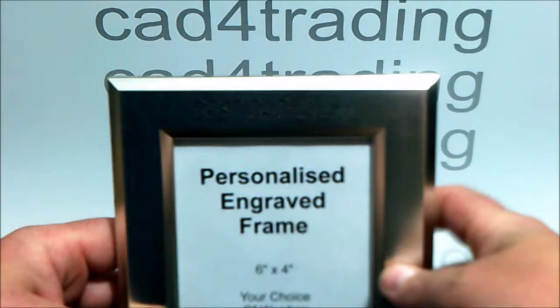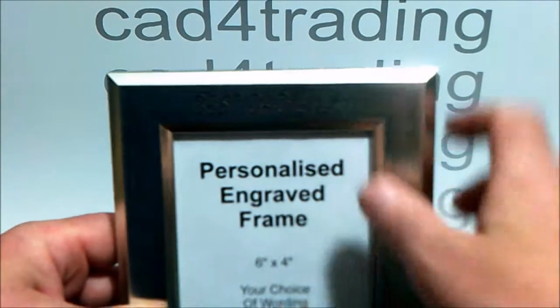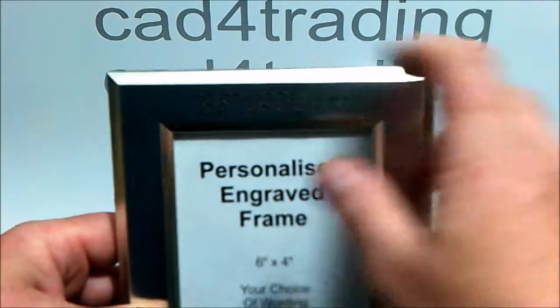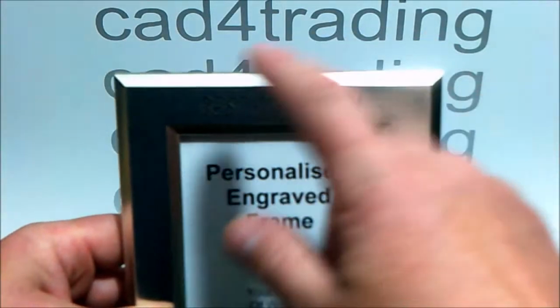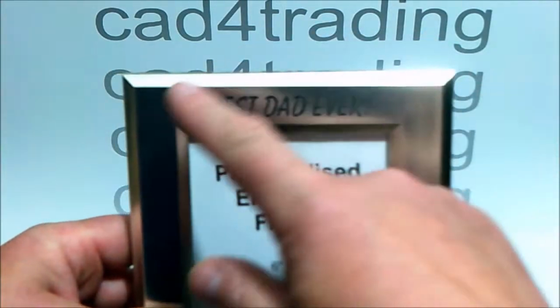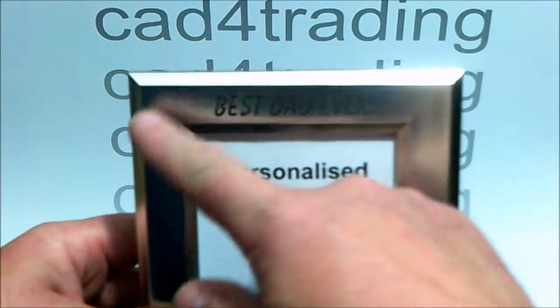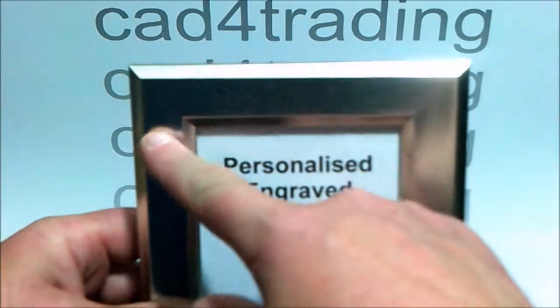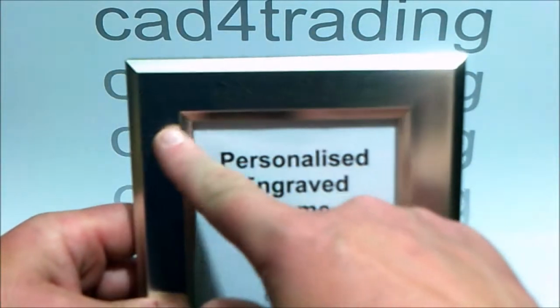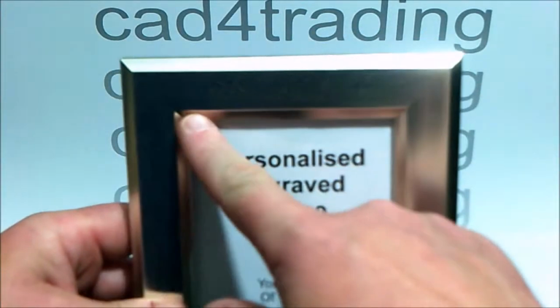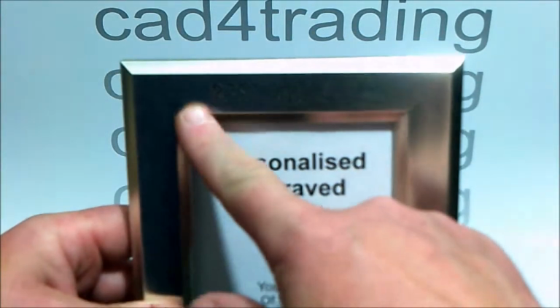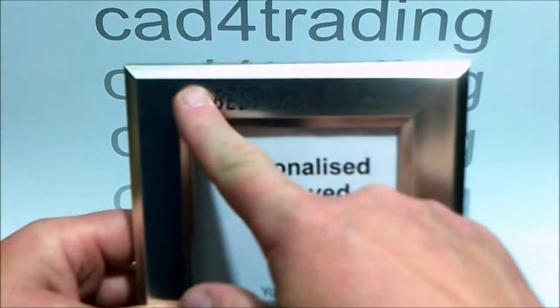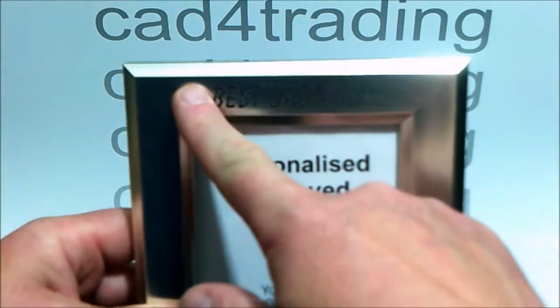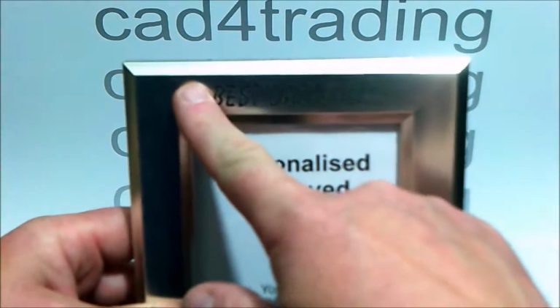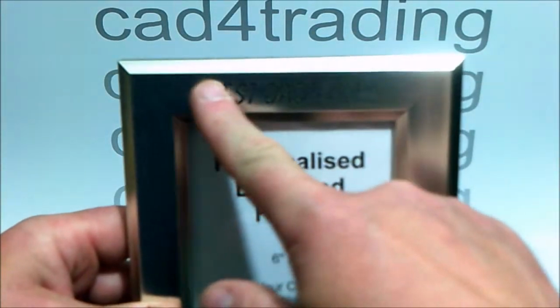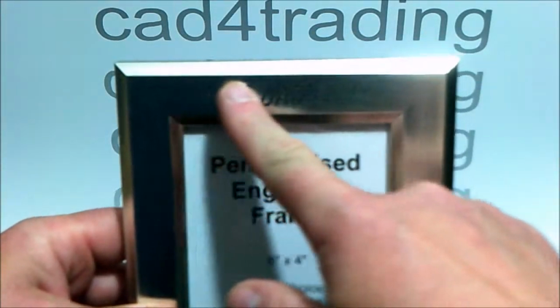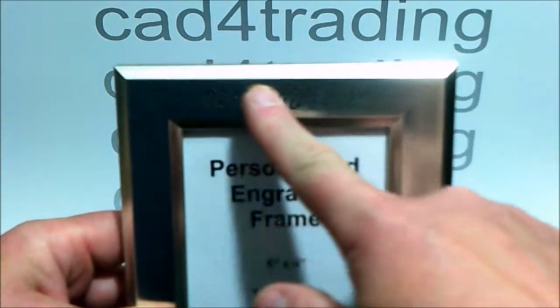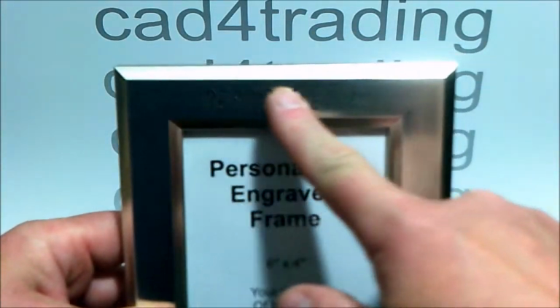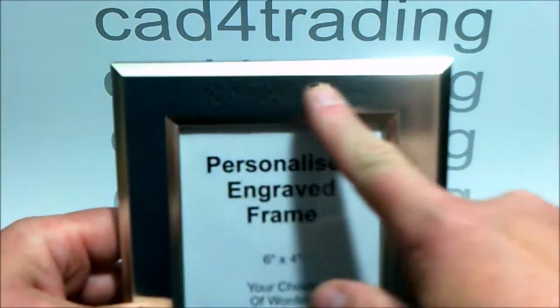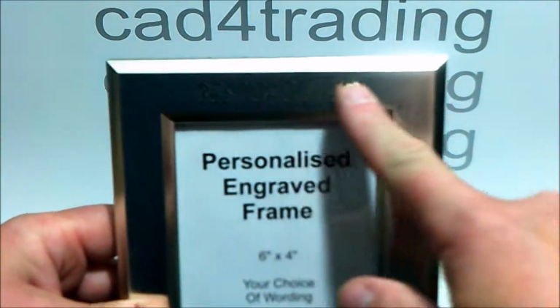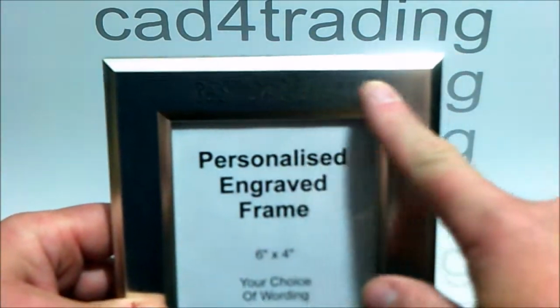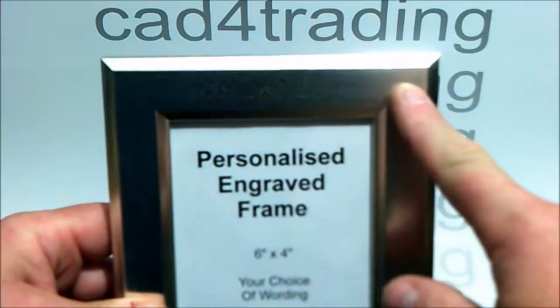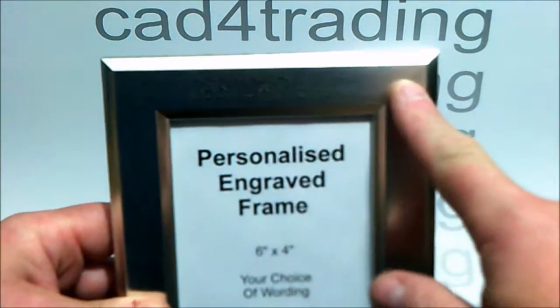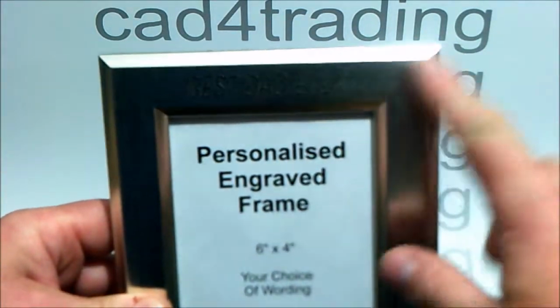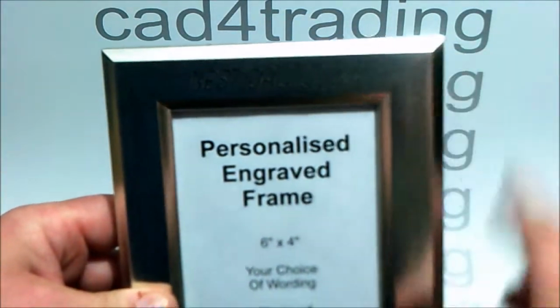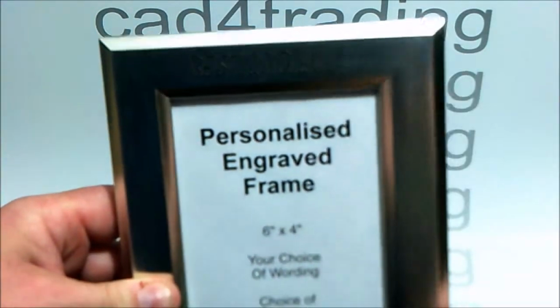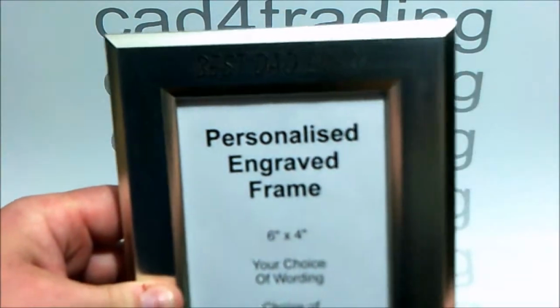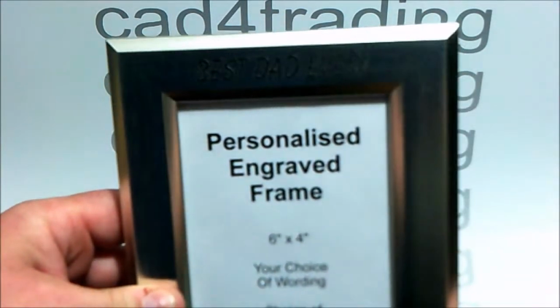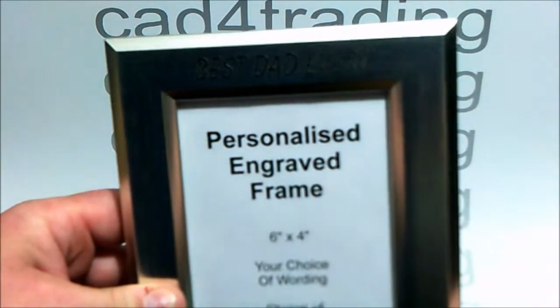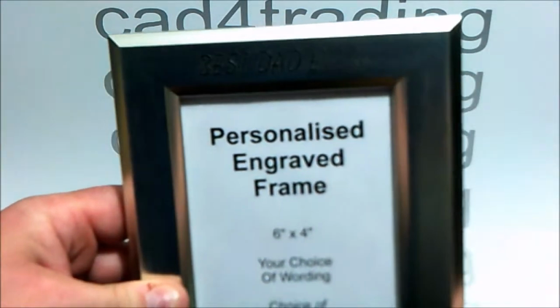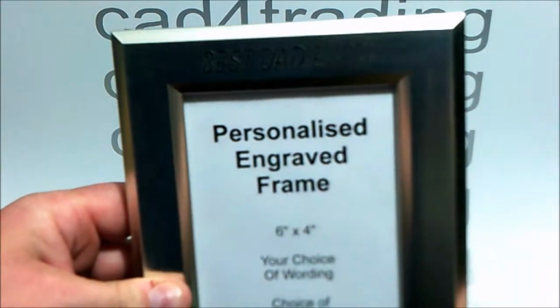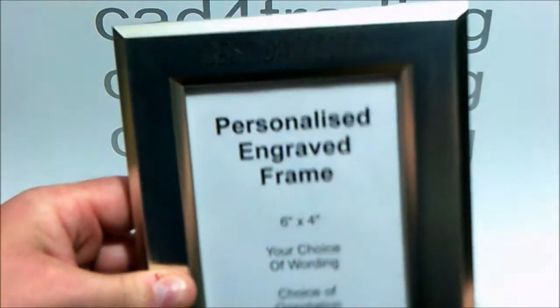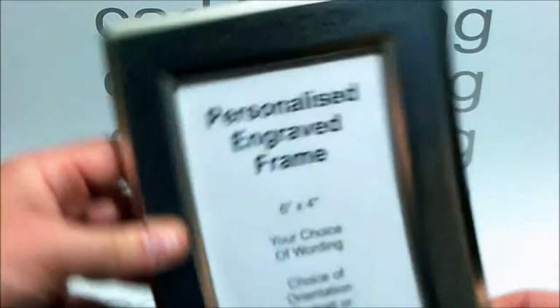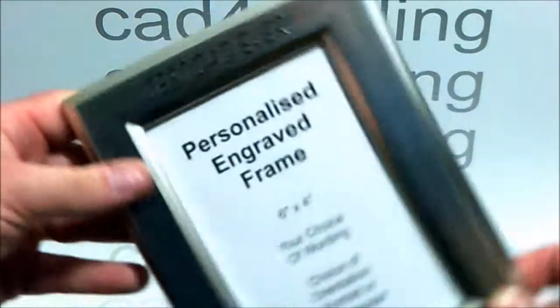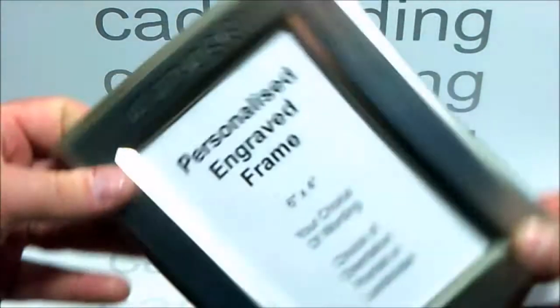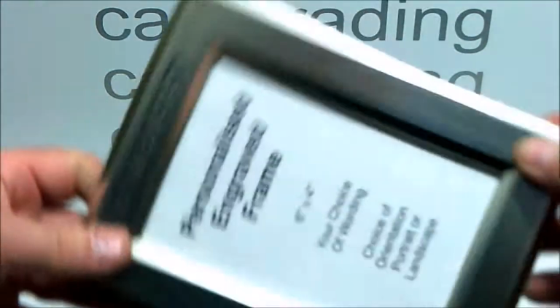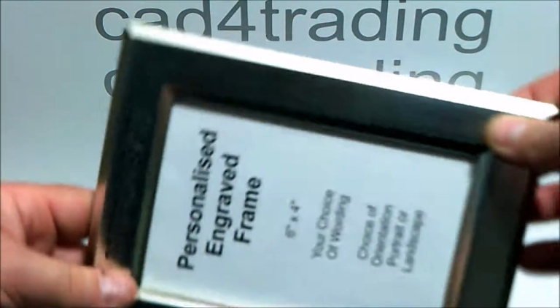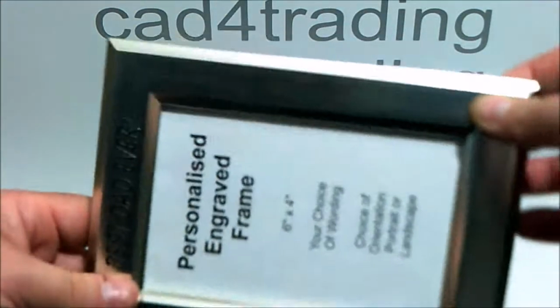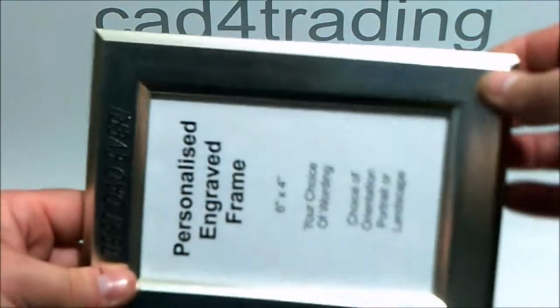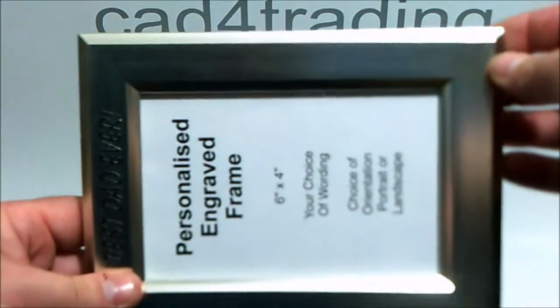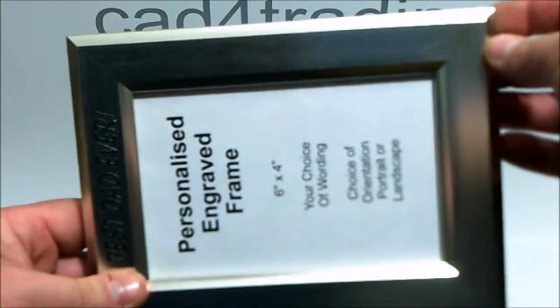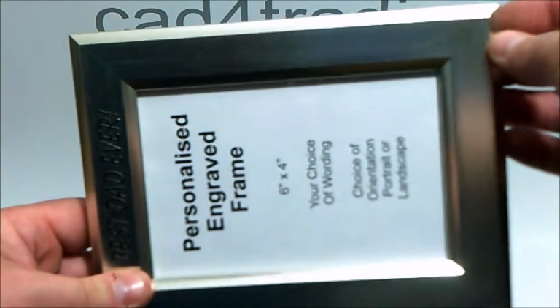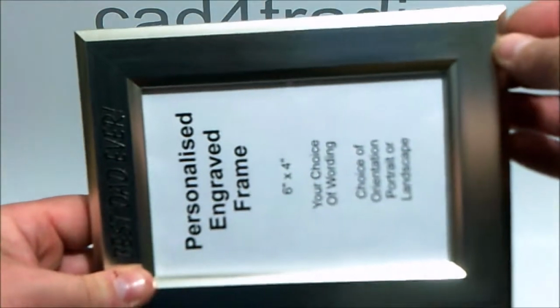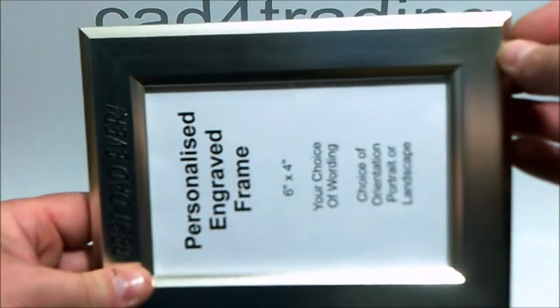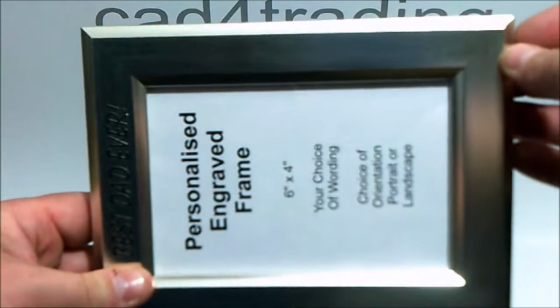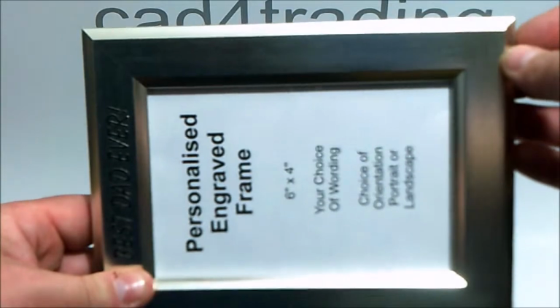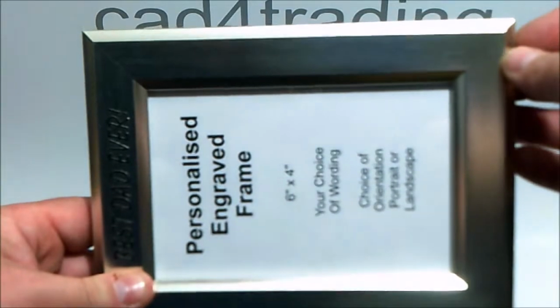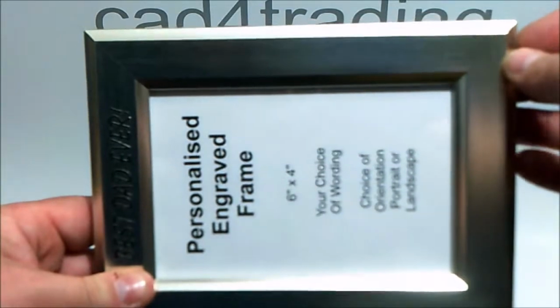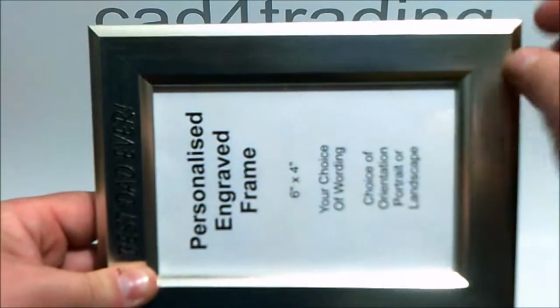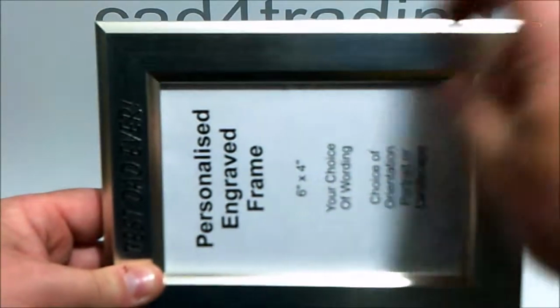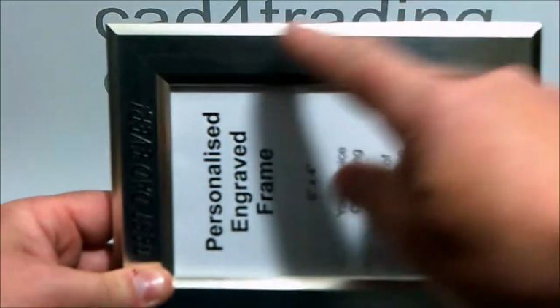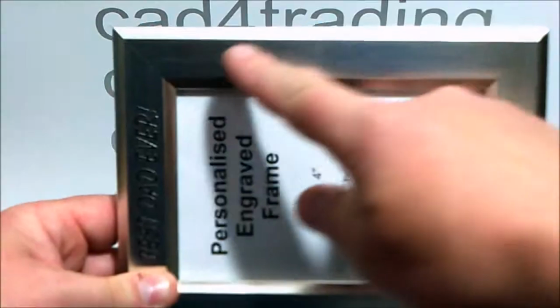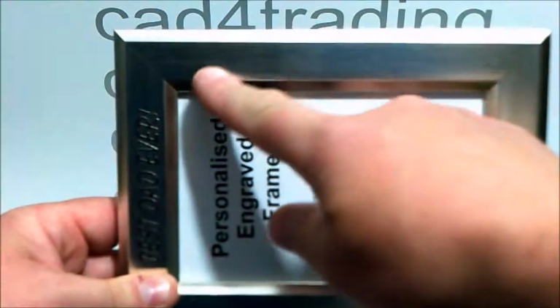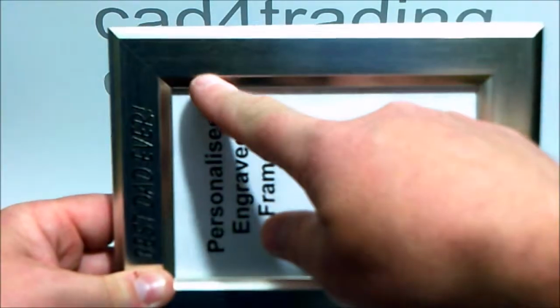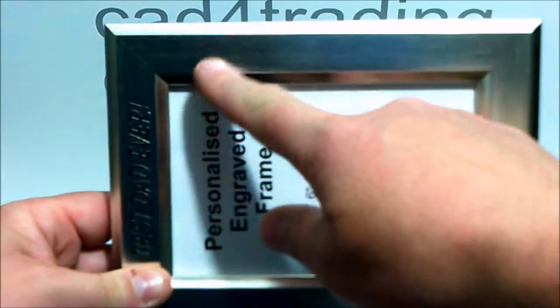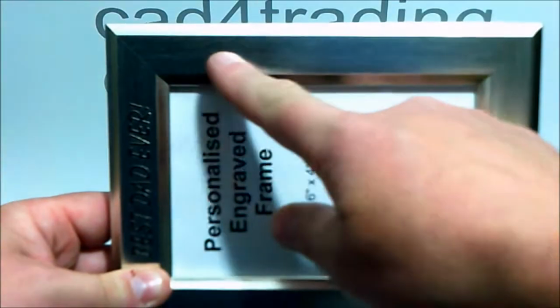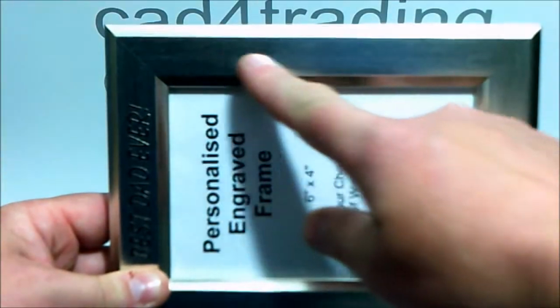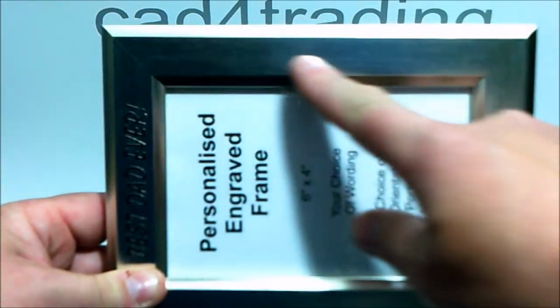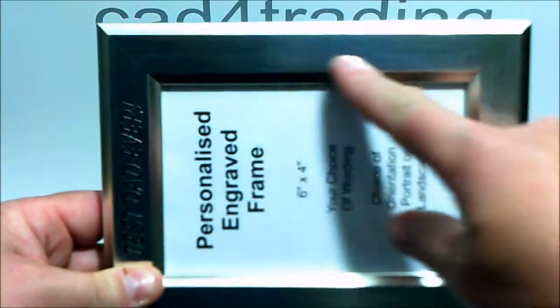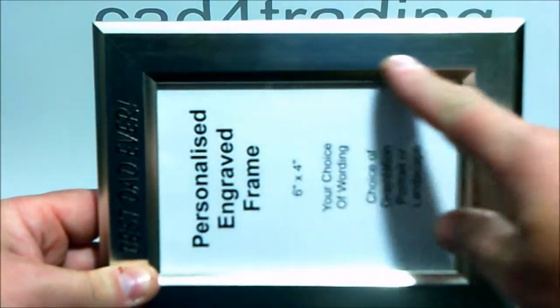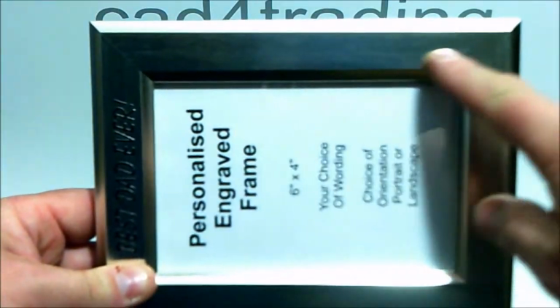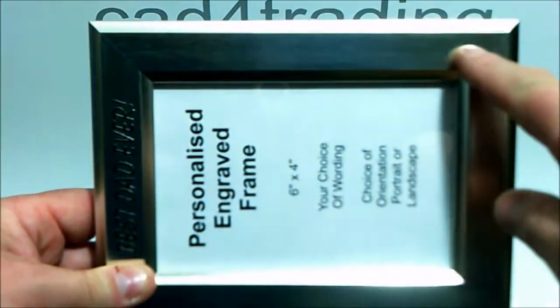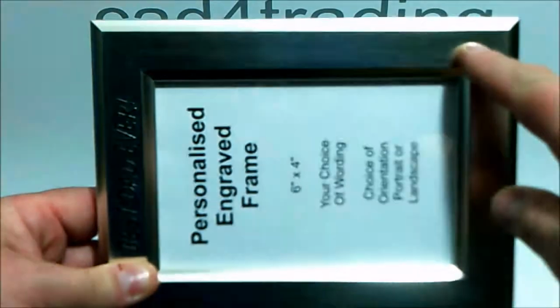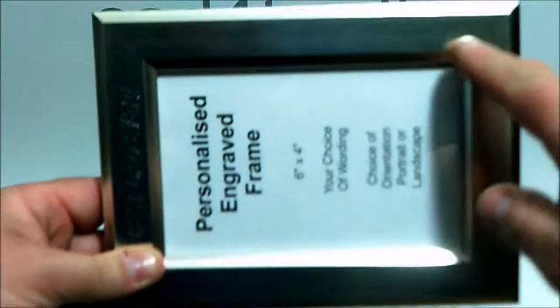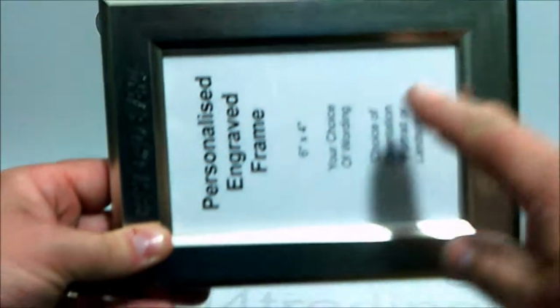We can engrave either the top or the bottom line on the frame, or both. It can be used in portrait or landscape style.